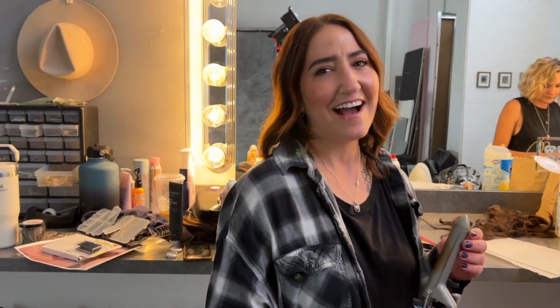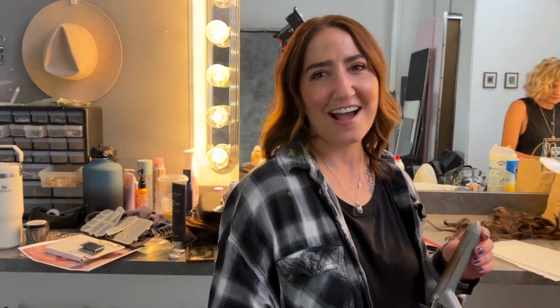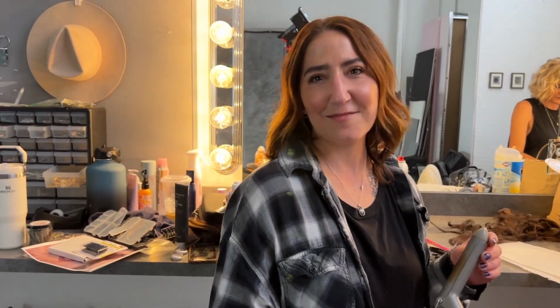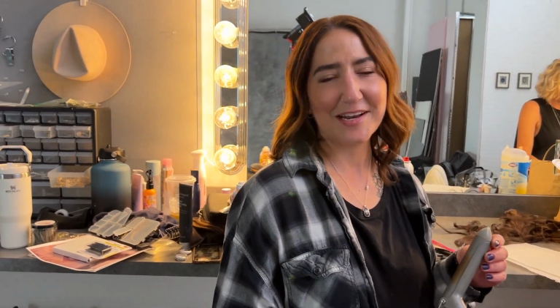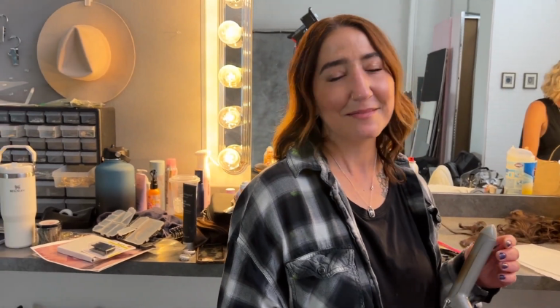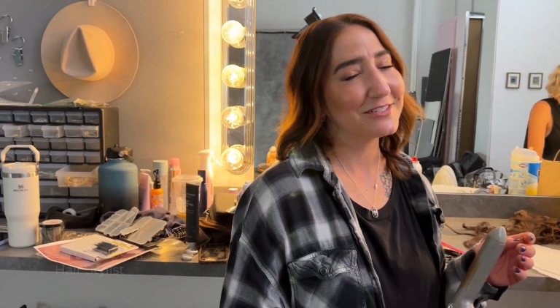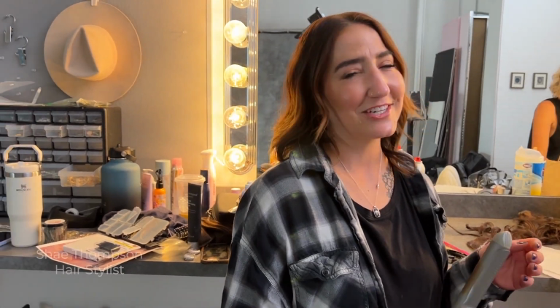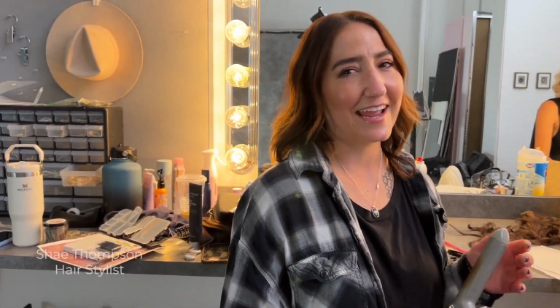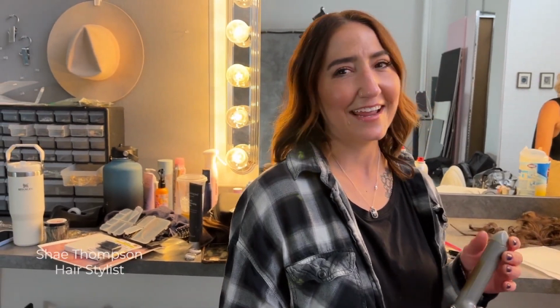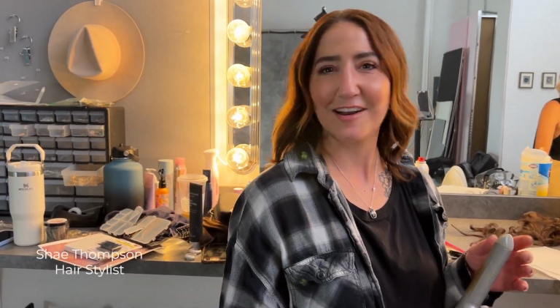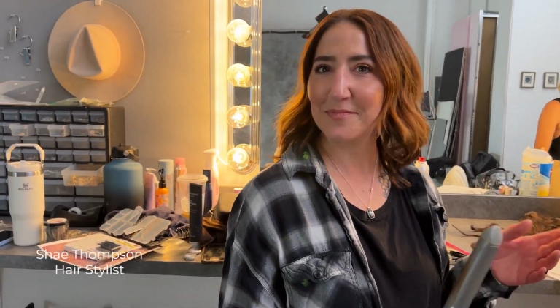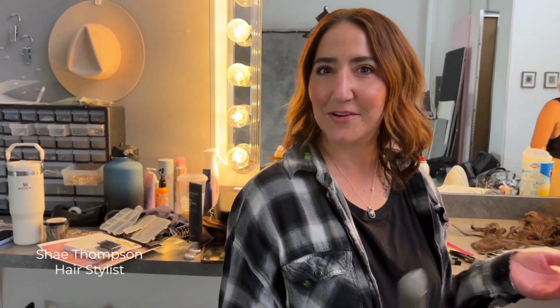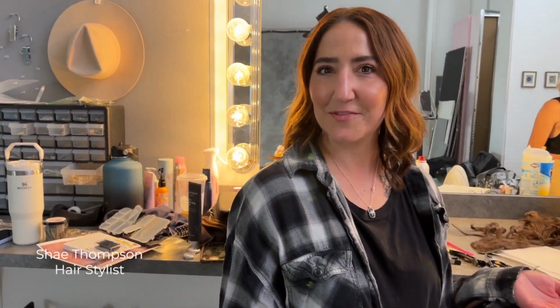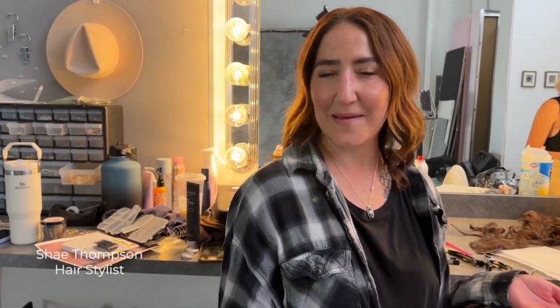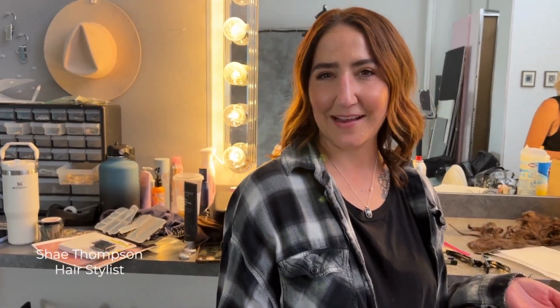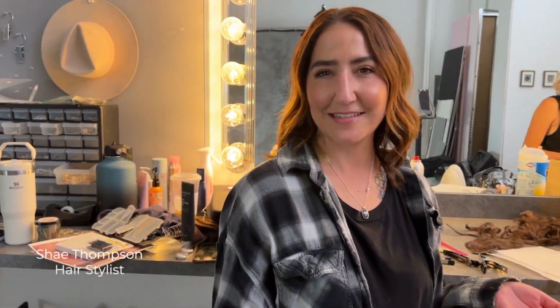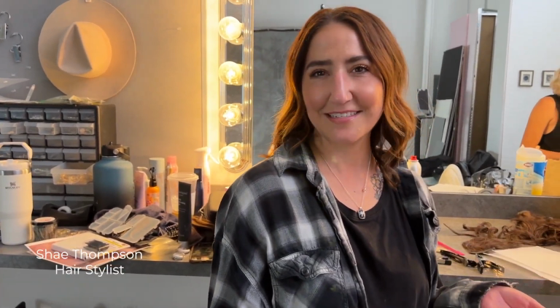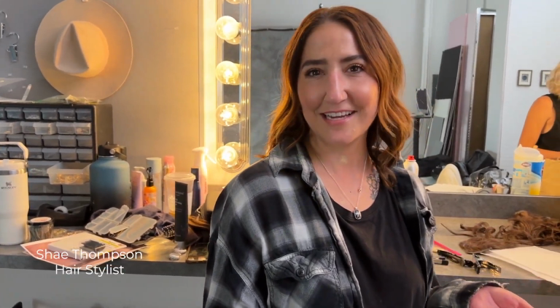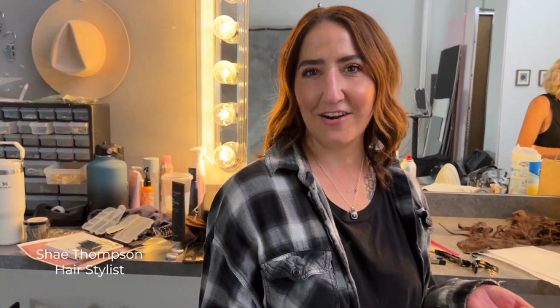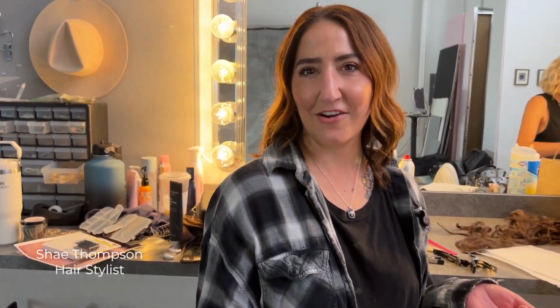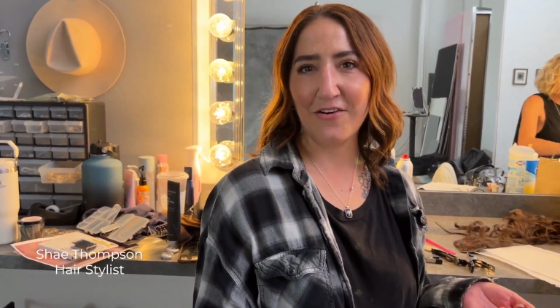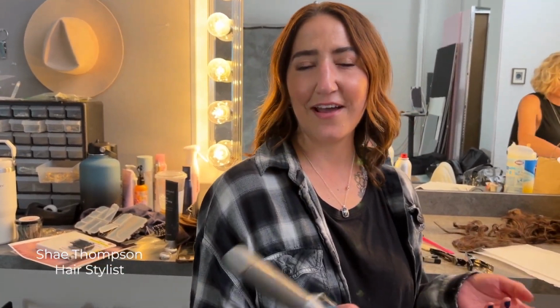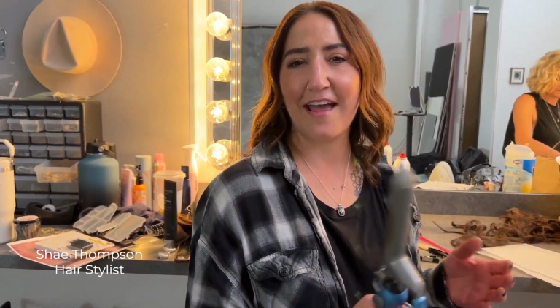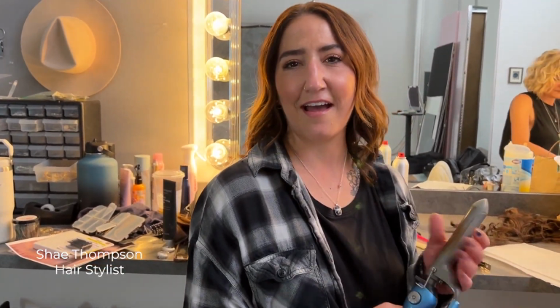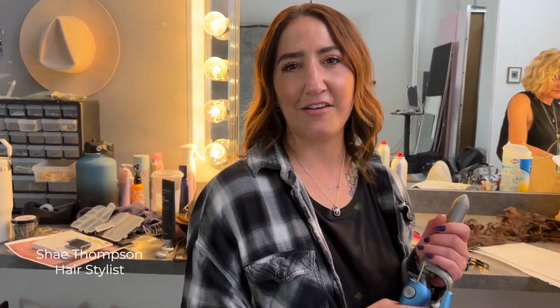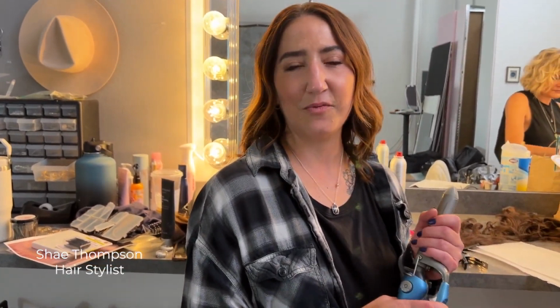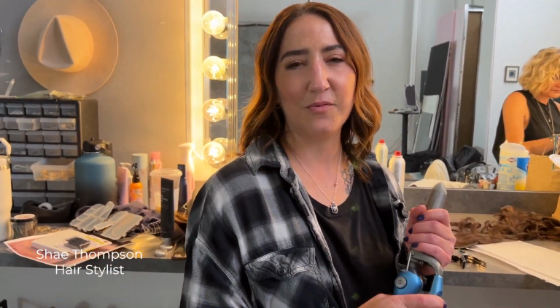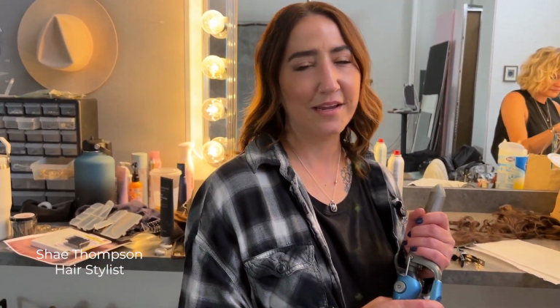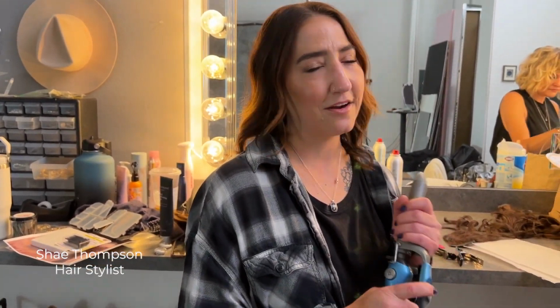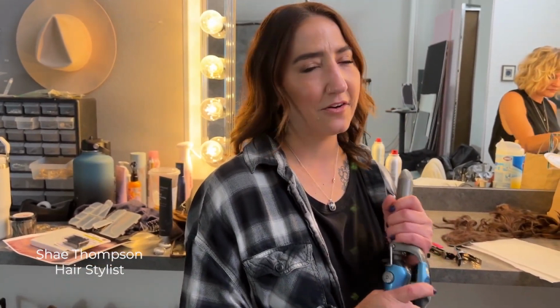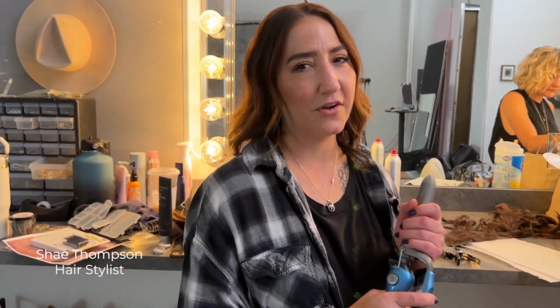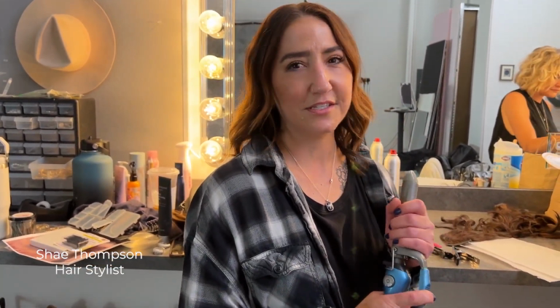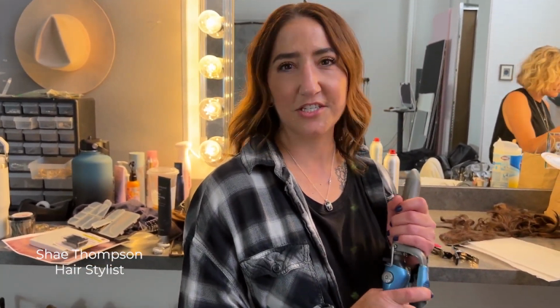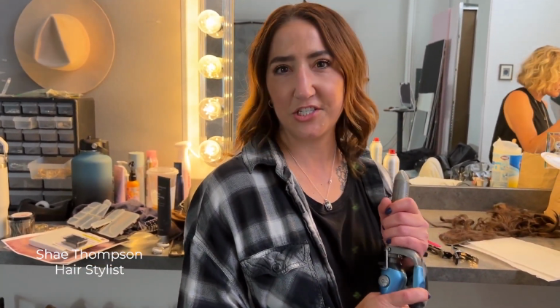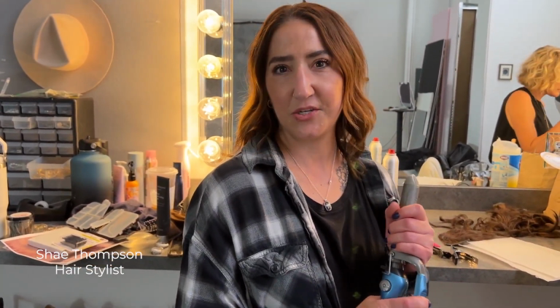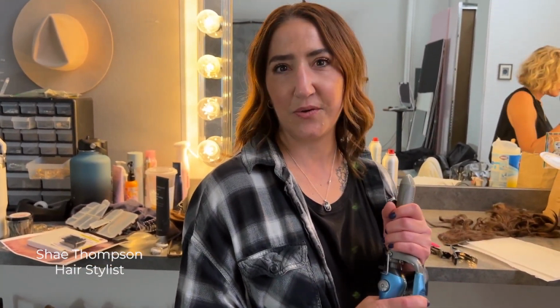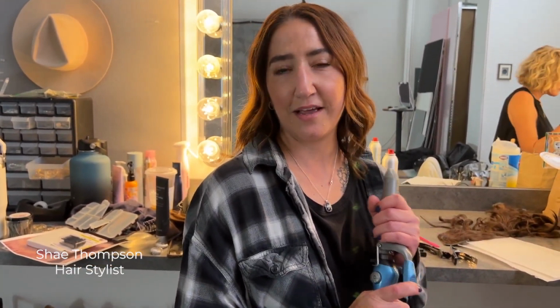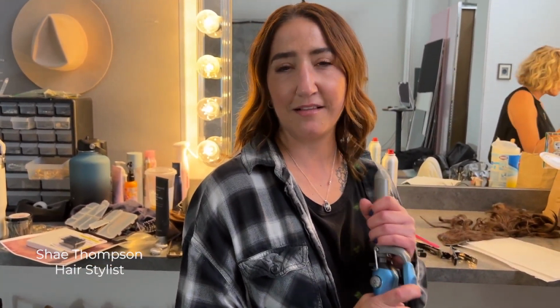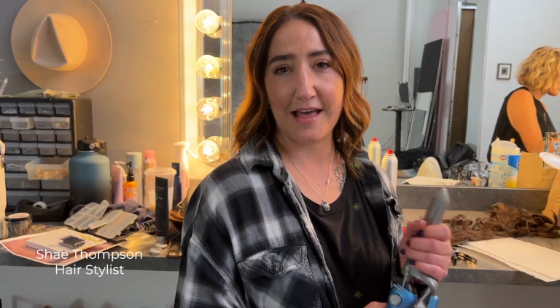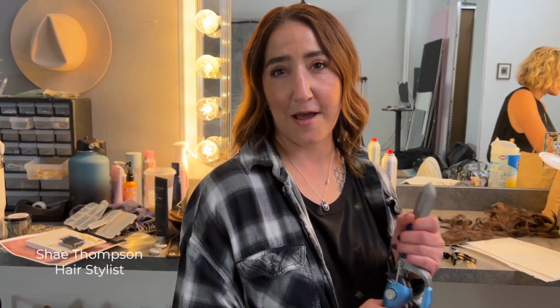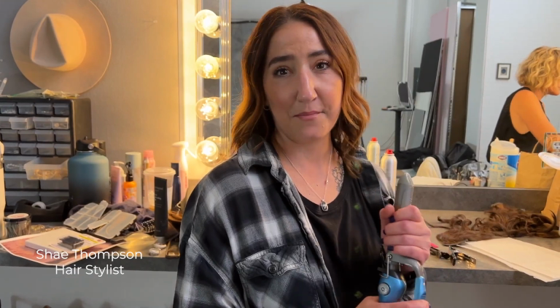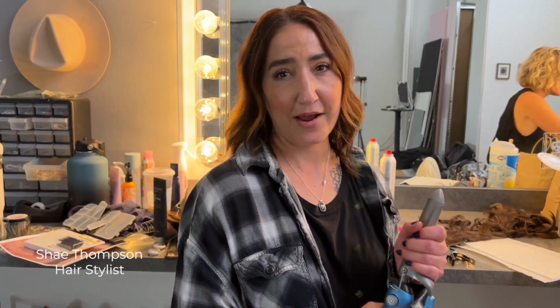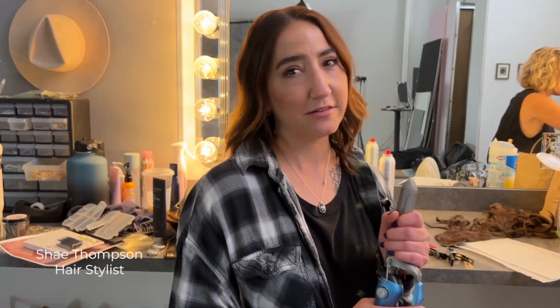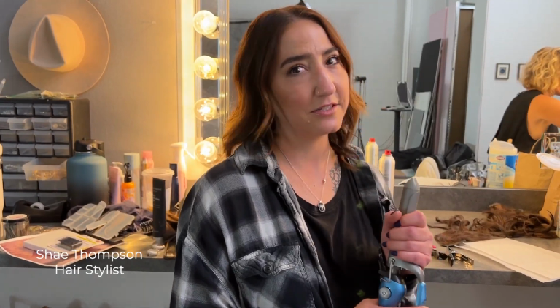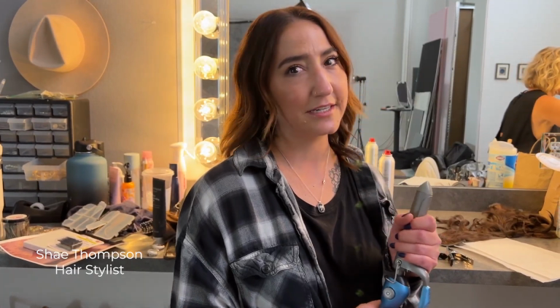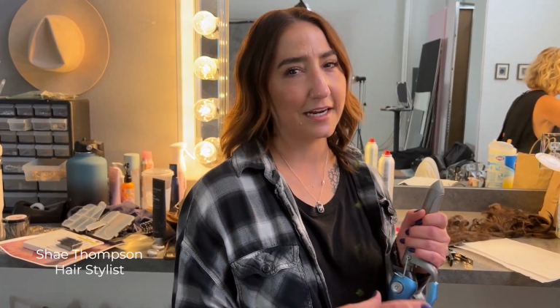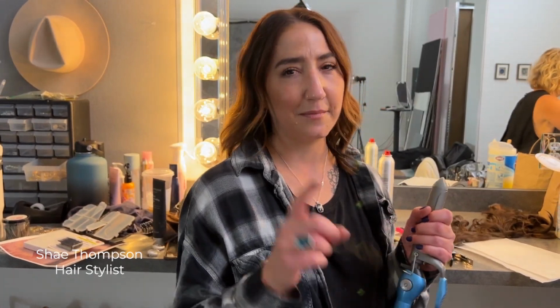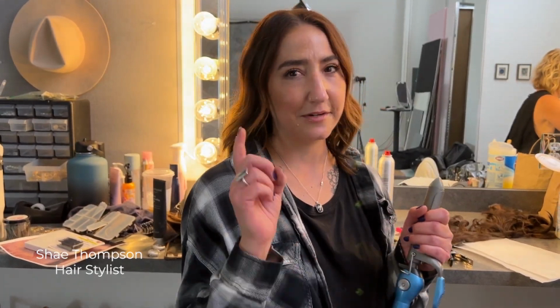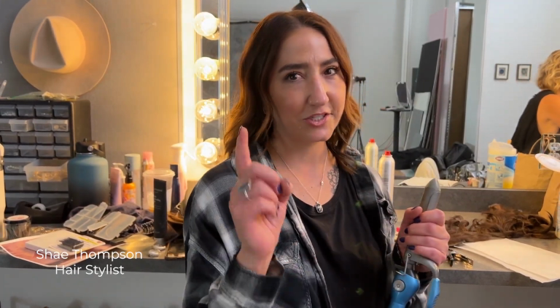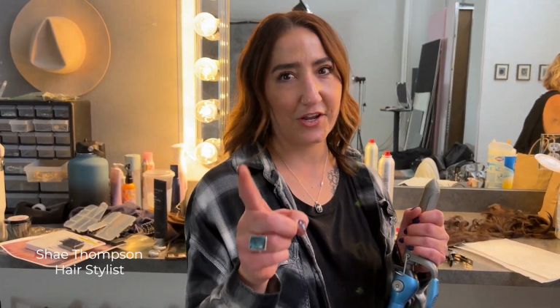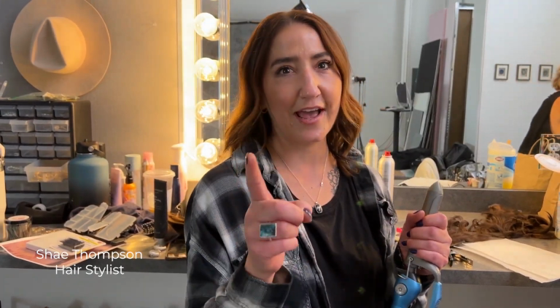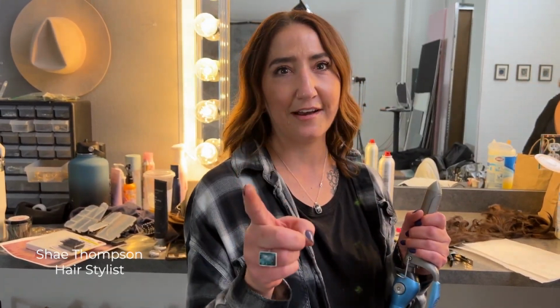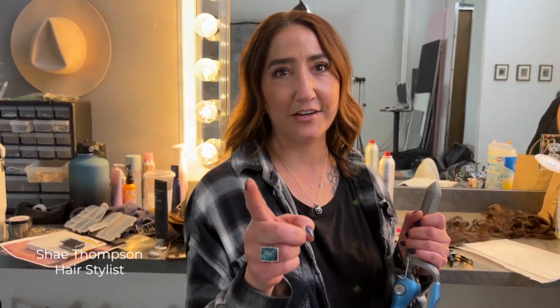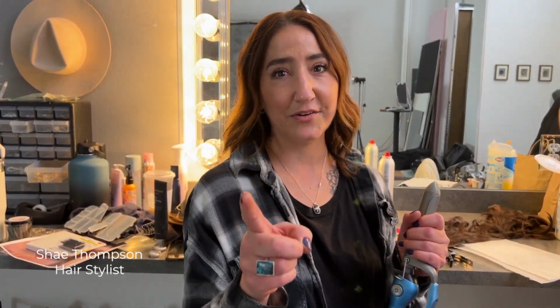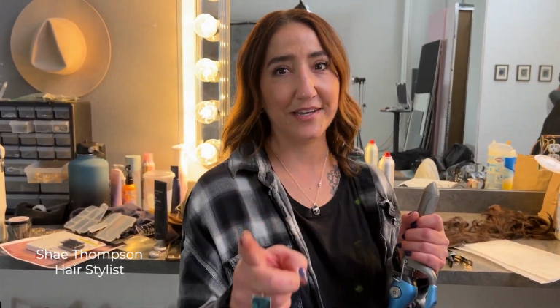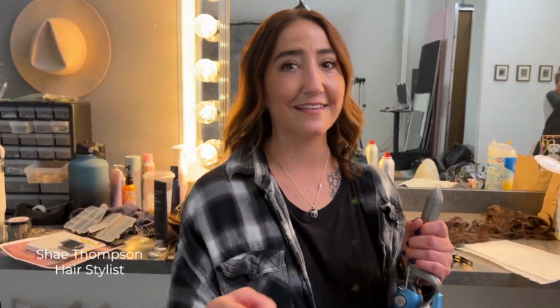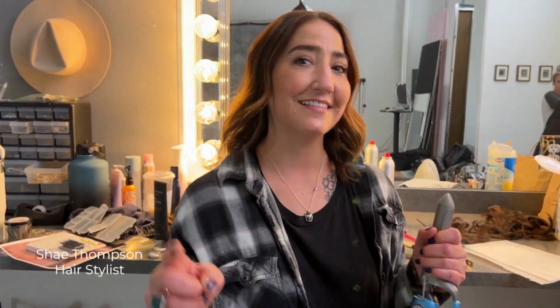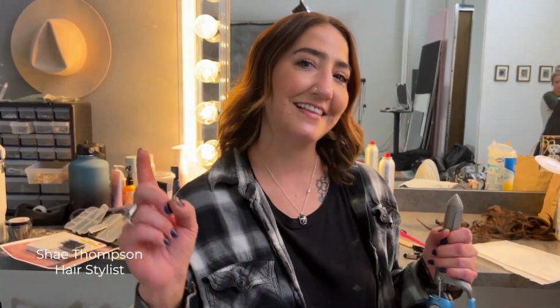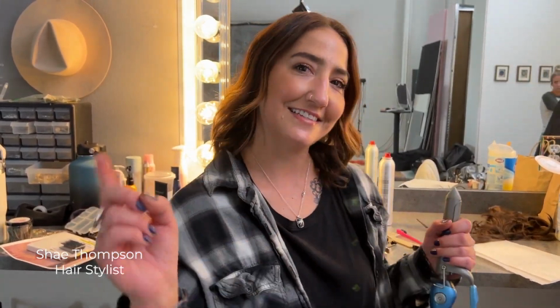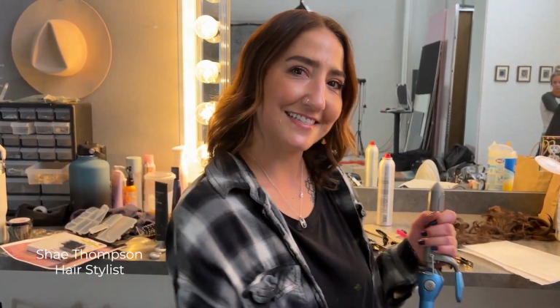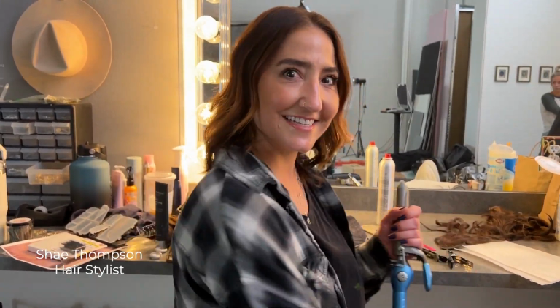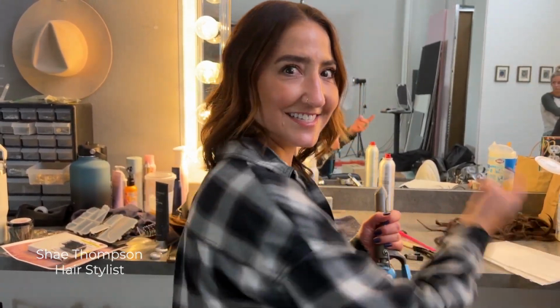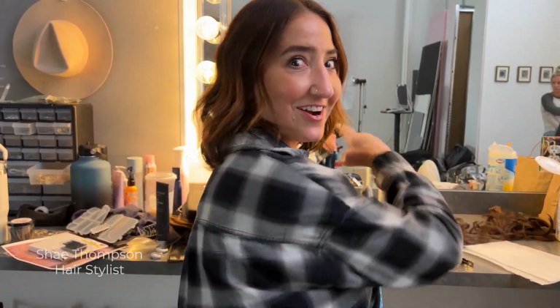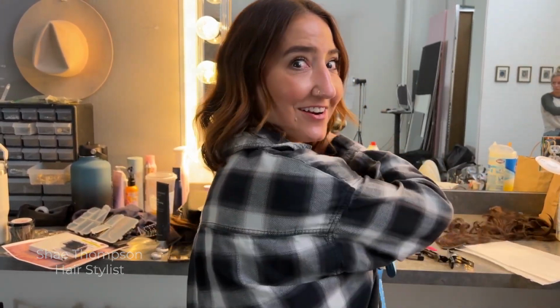Hi, my name's Shay and I'm here with Maggie Sotero and we are going to do a glam bridal look and I'm going to show you how to do it. Let's get started.